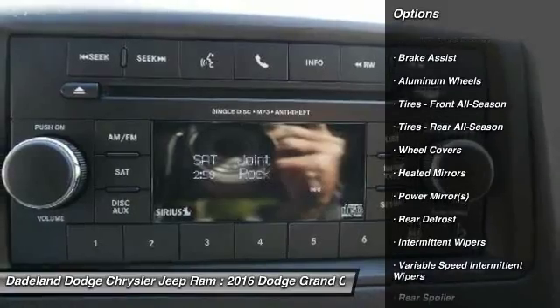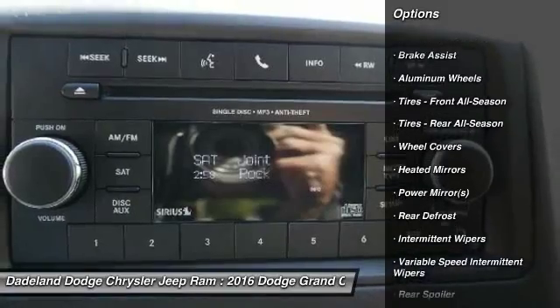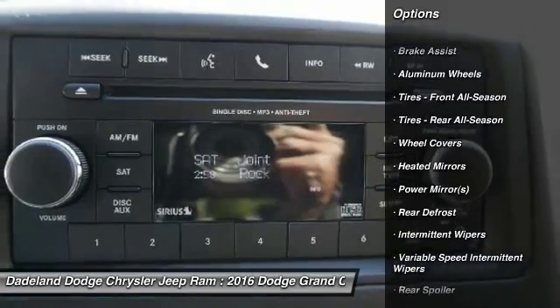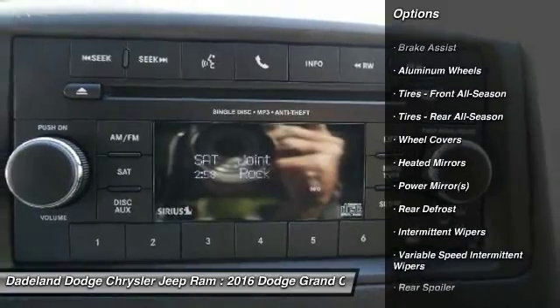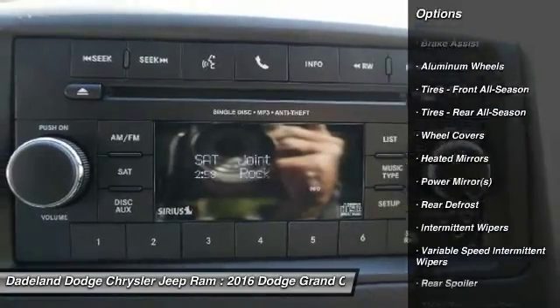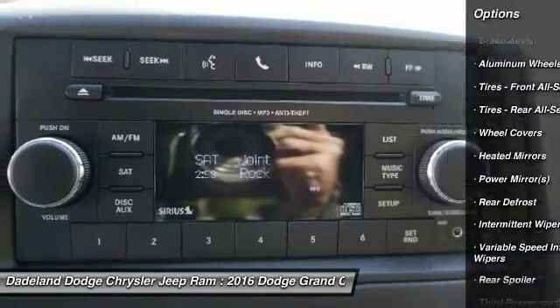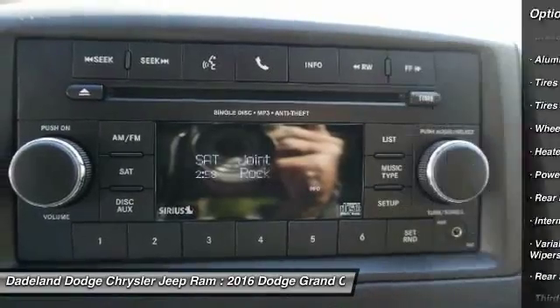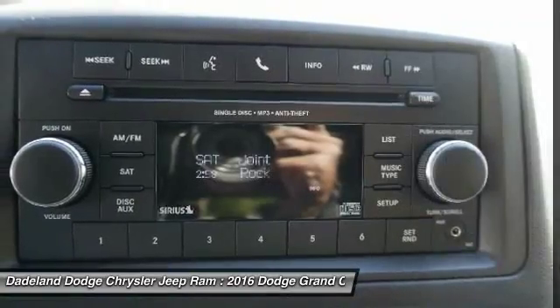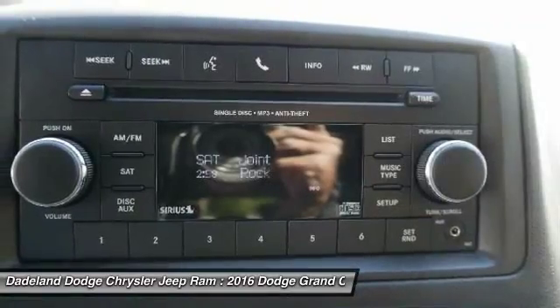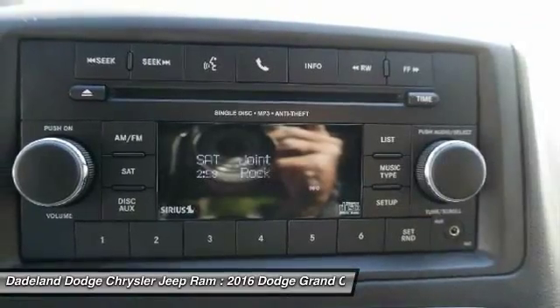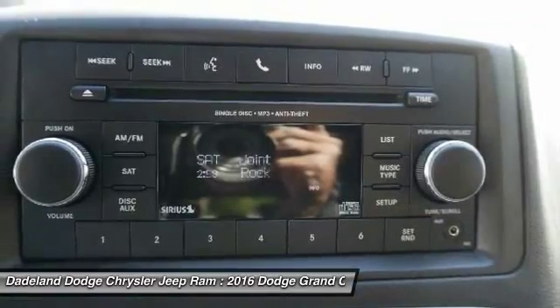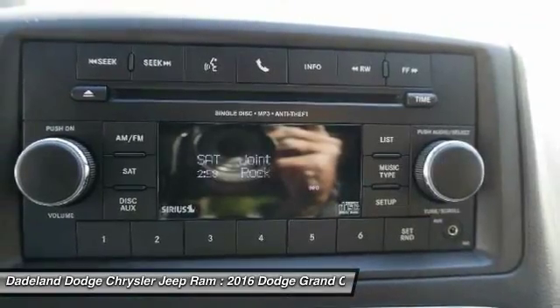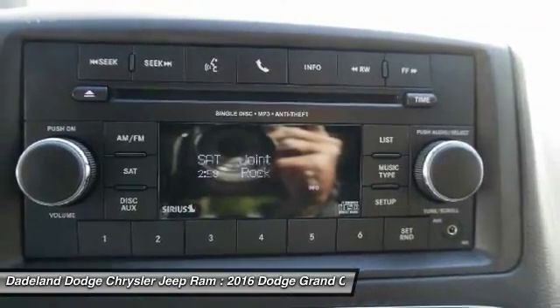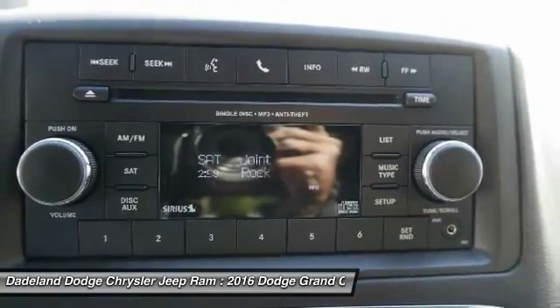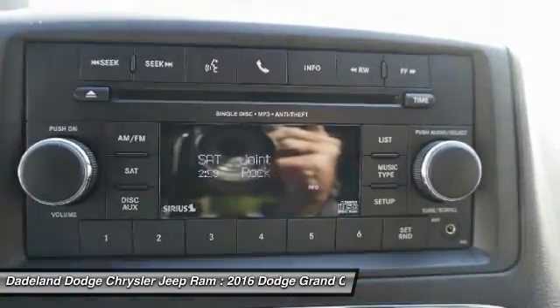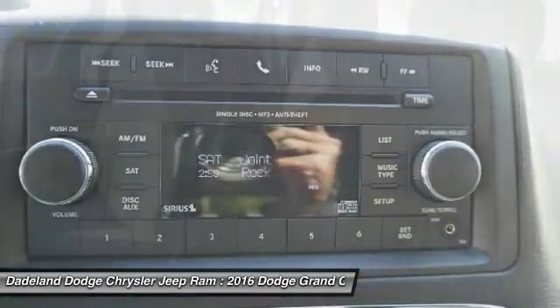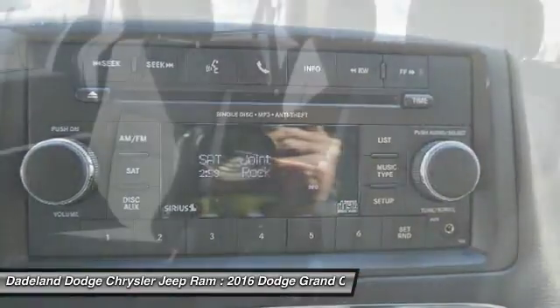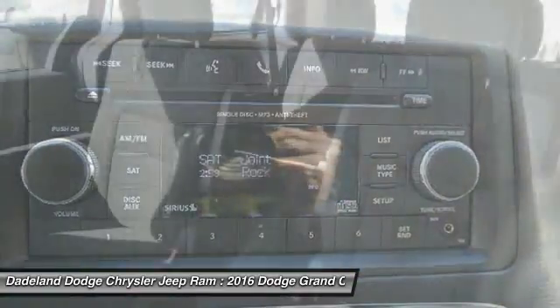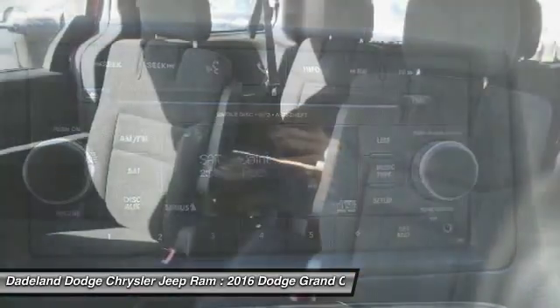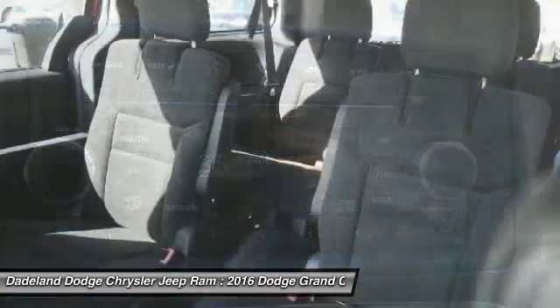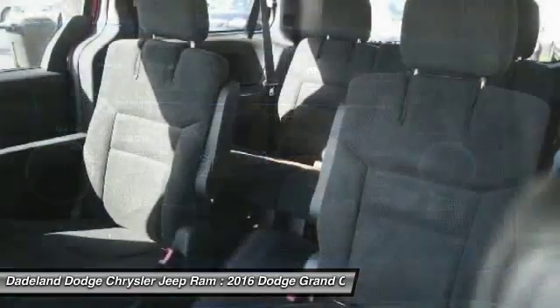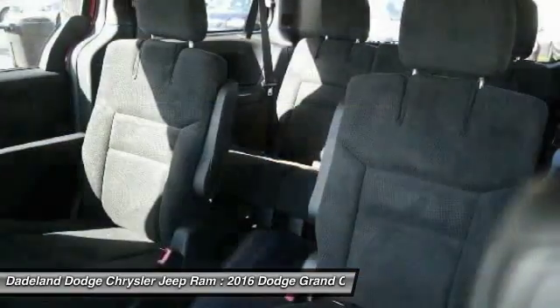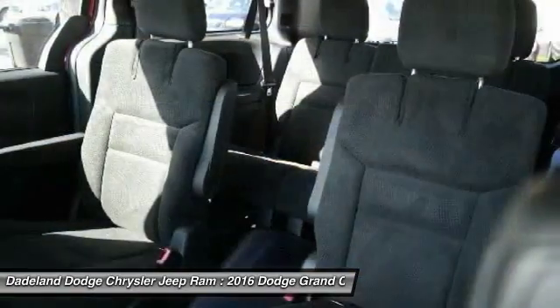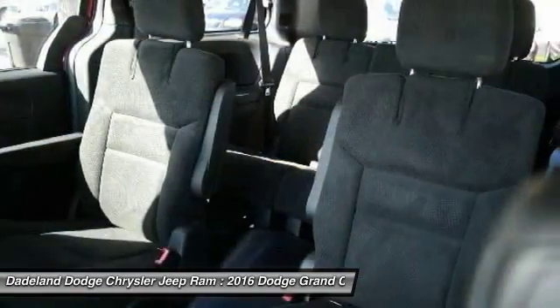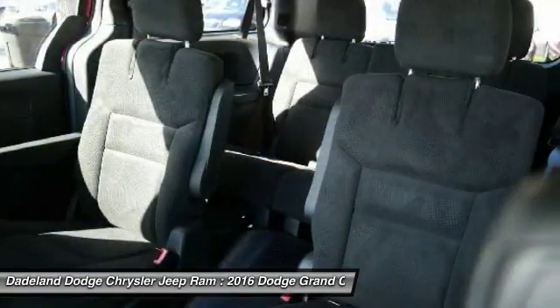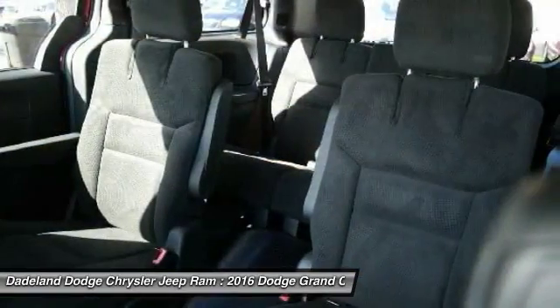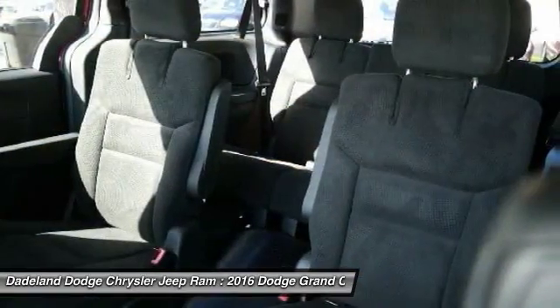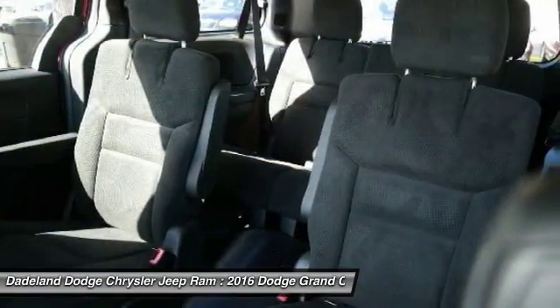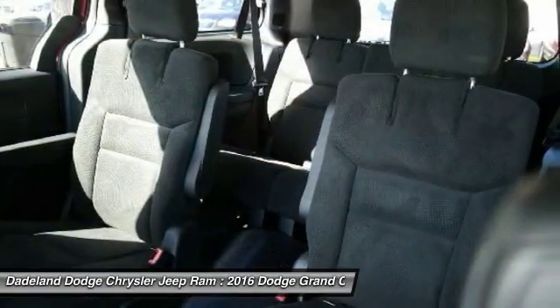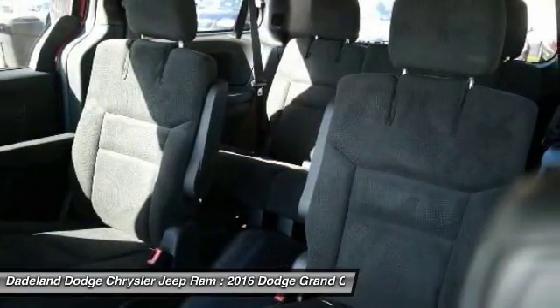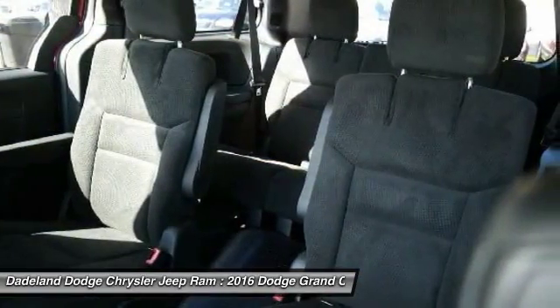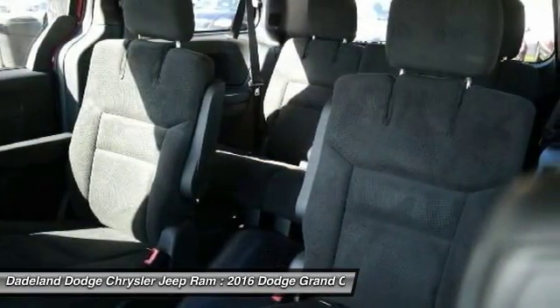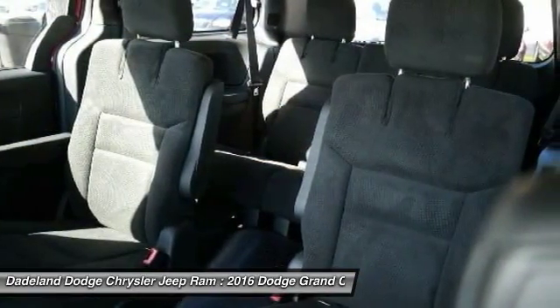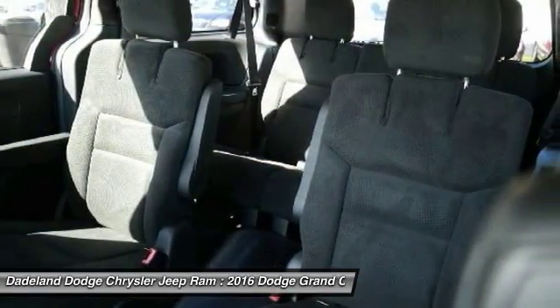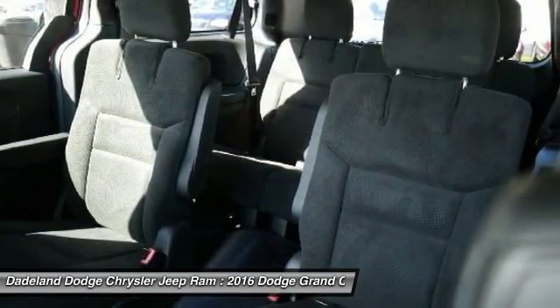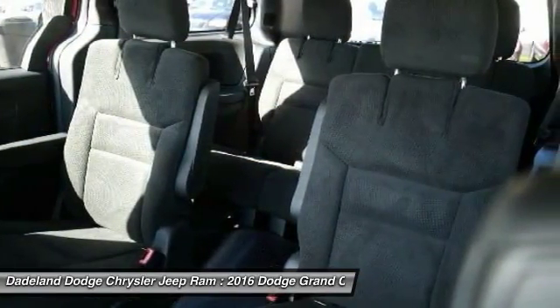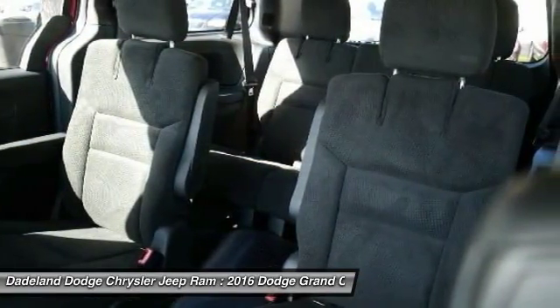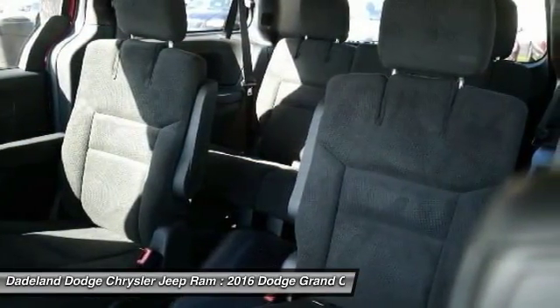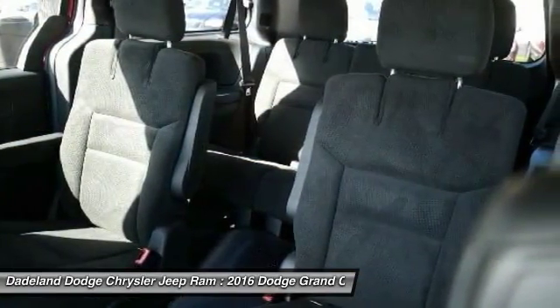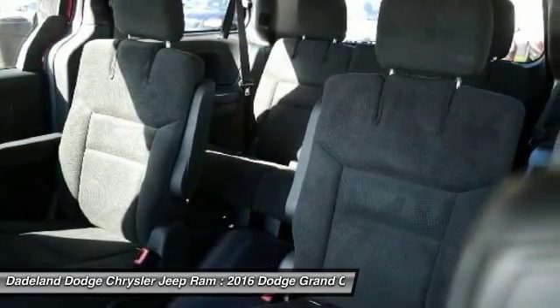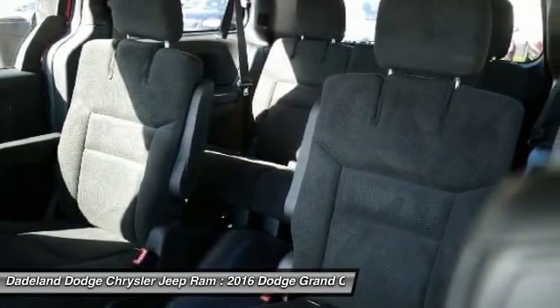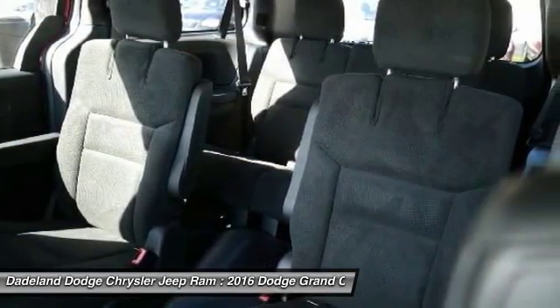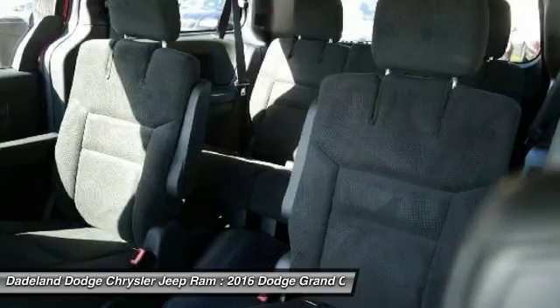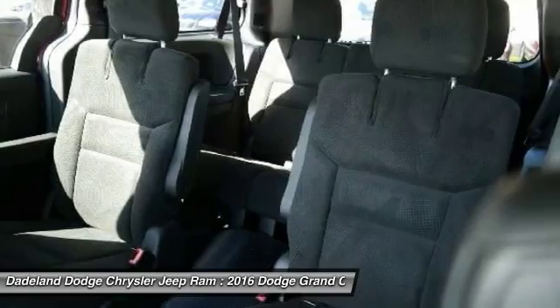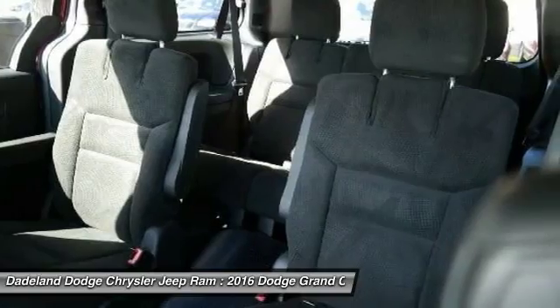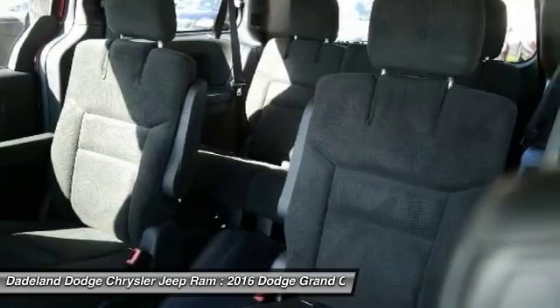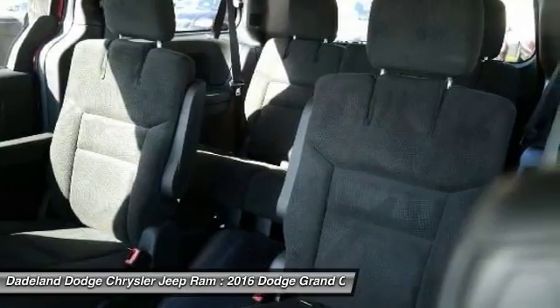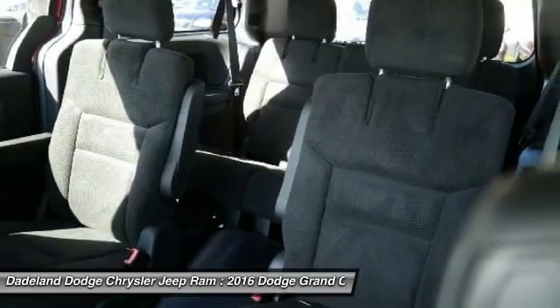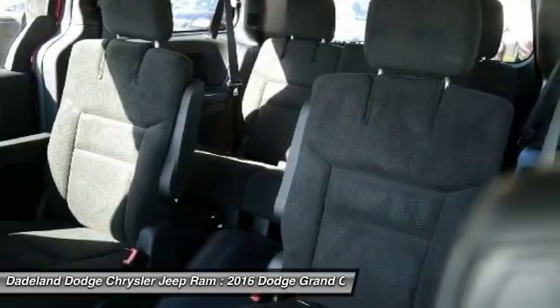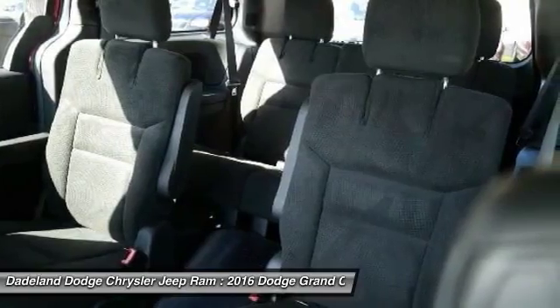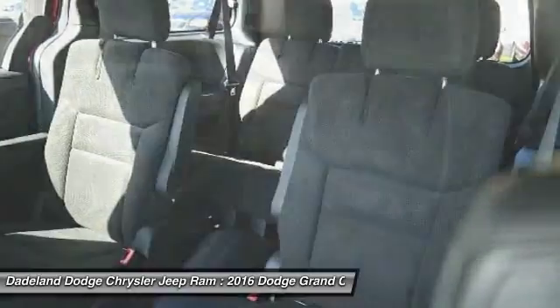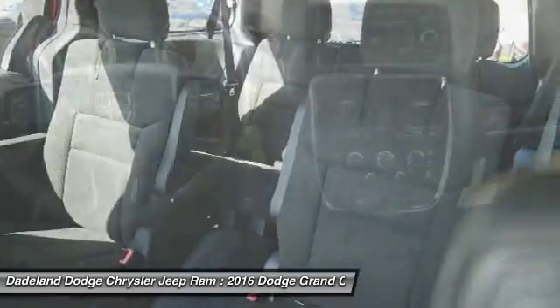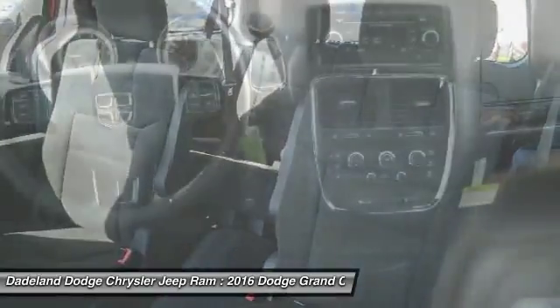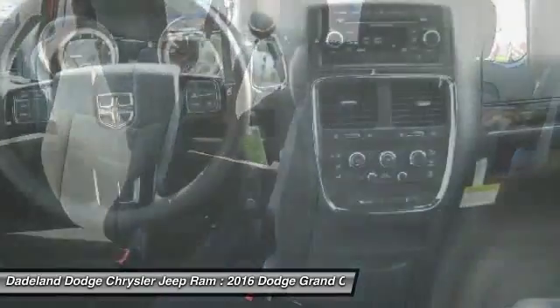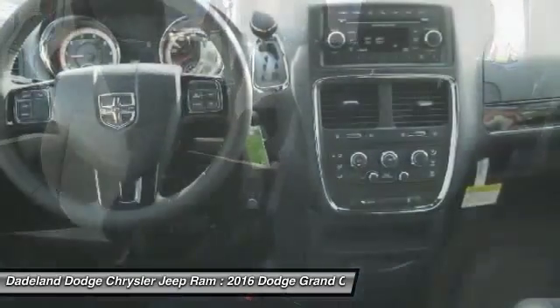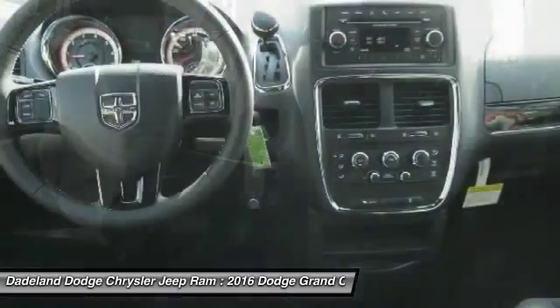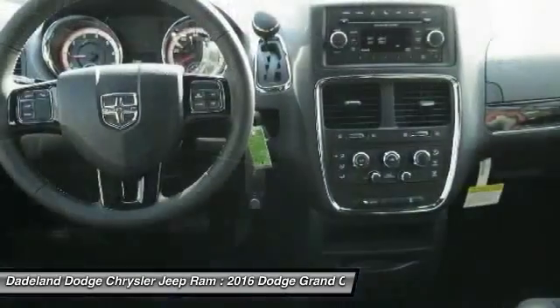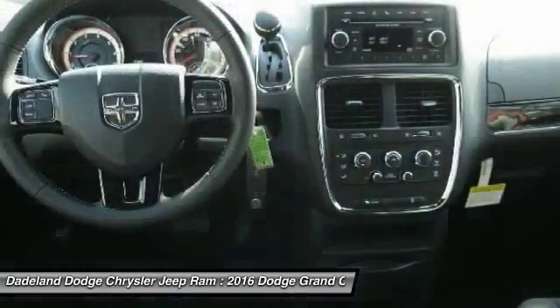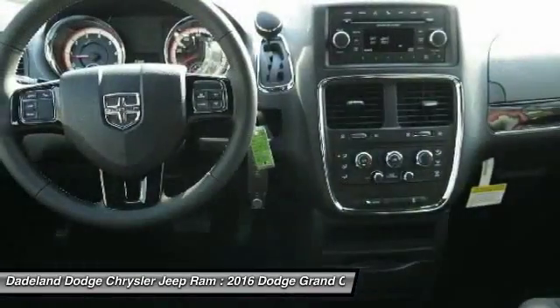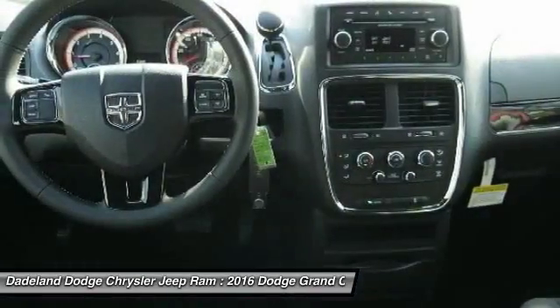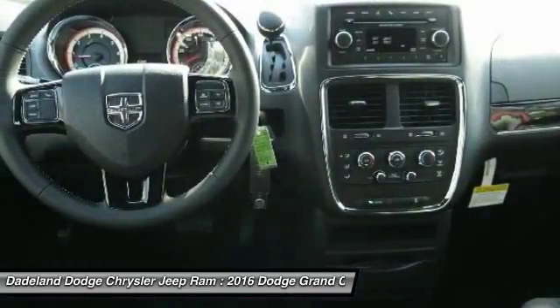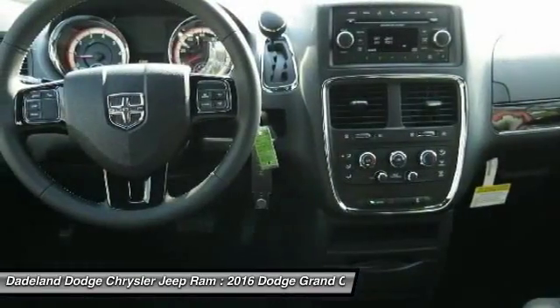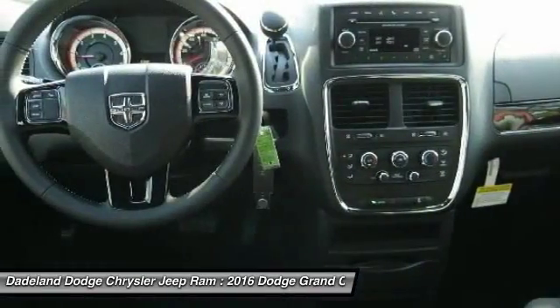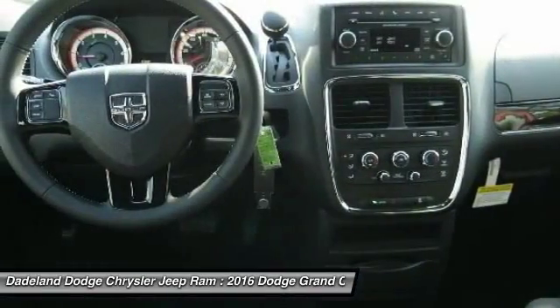steering wheel audio controls, power steering, adjustable steering wheel, driver airbag, aluminum wheels, cruise control.